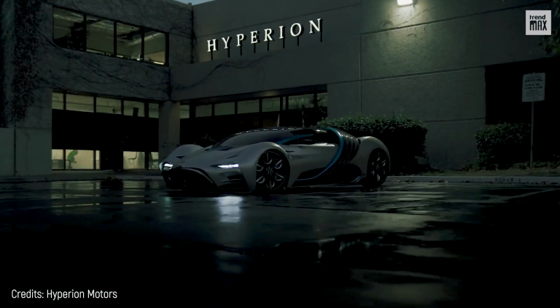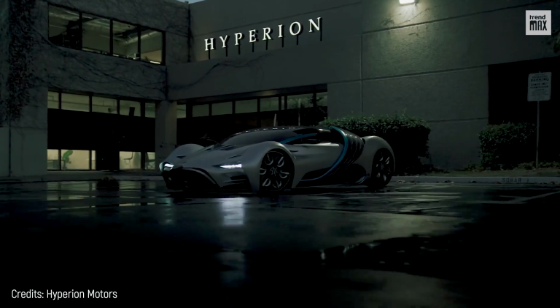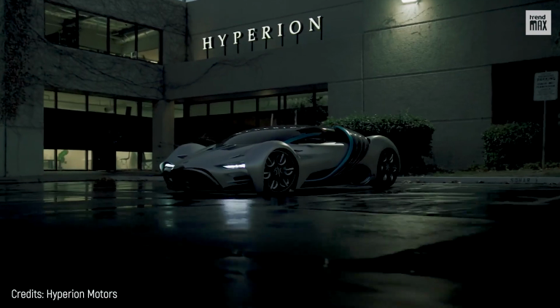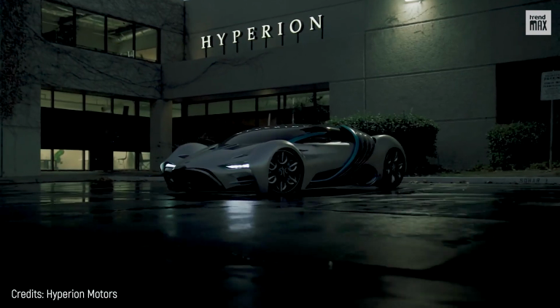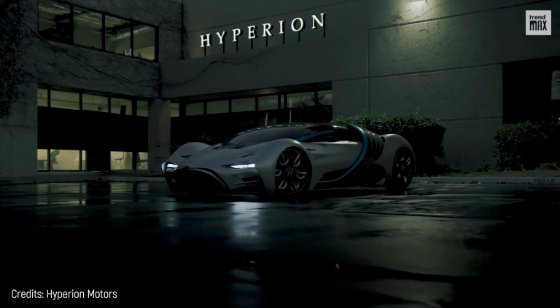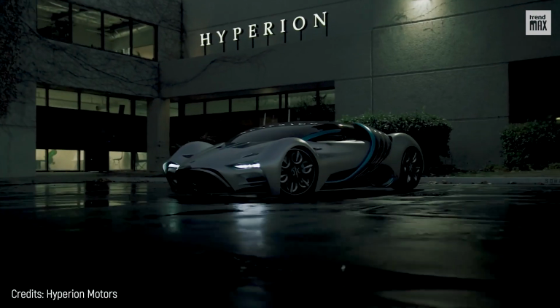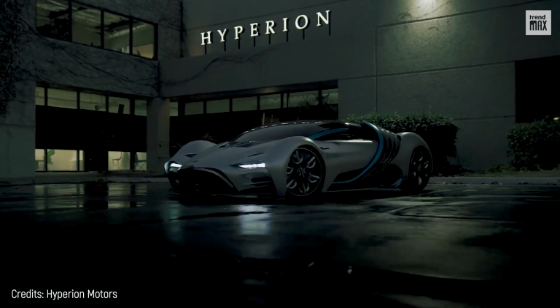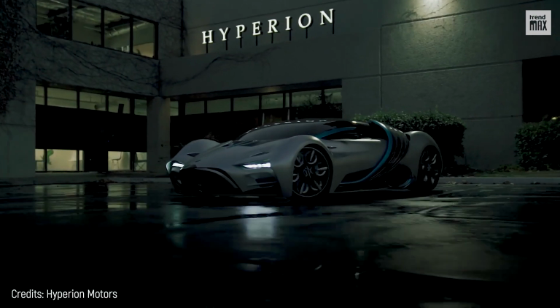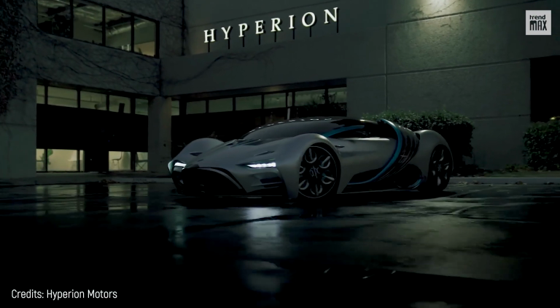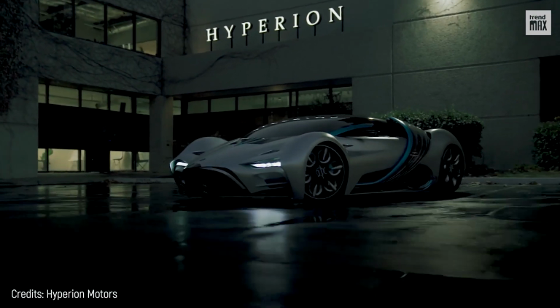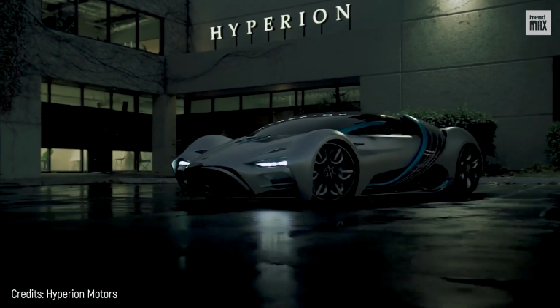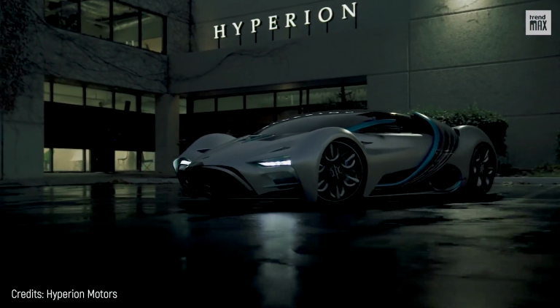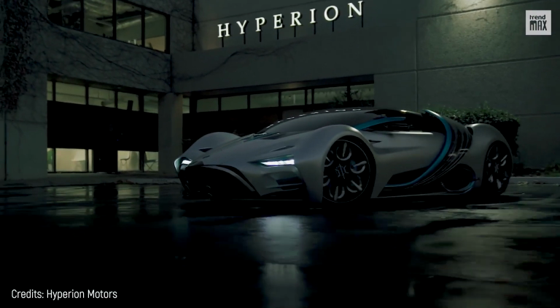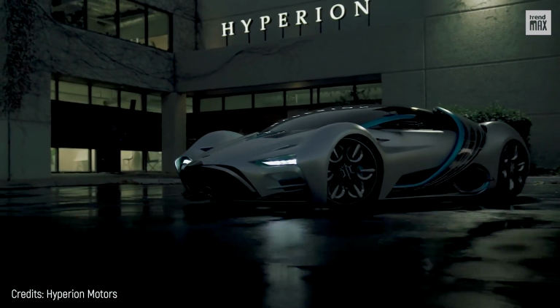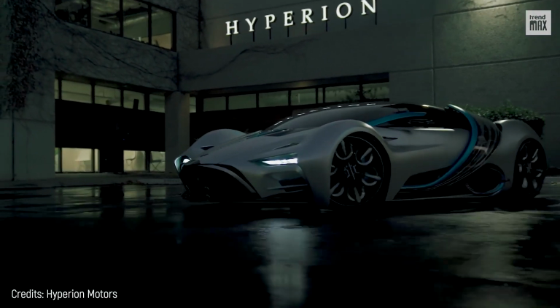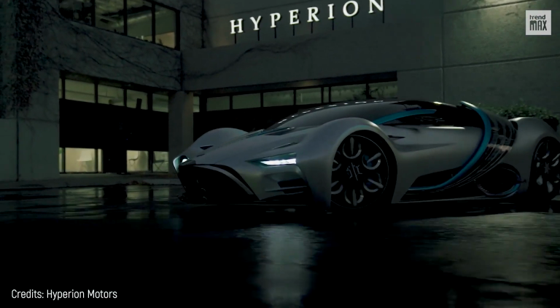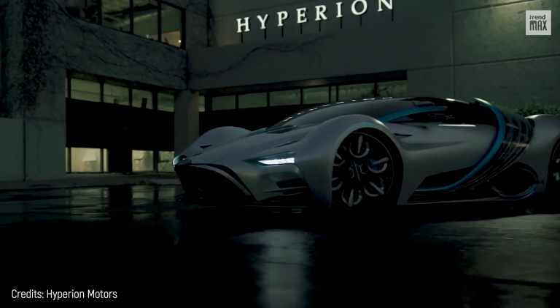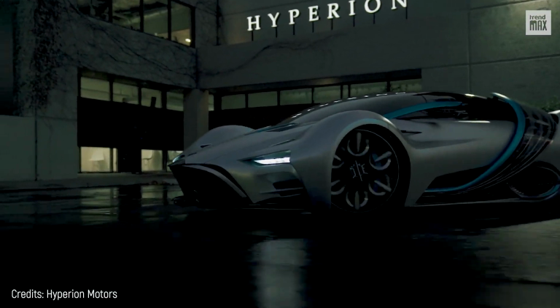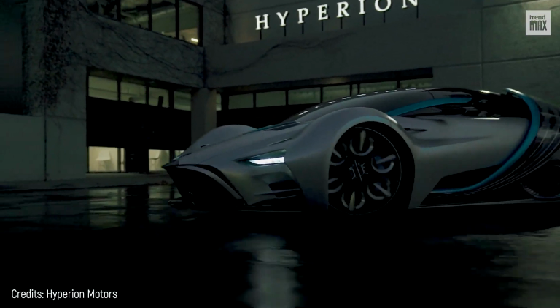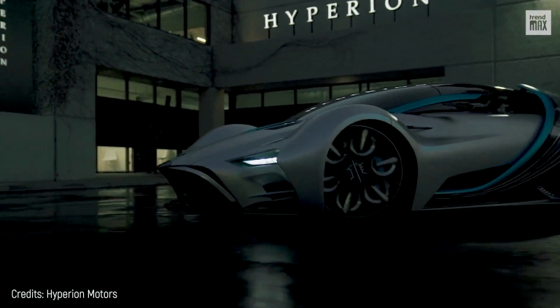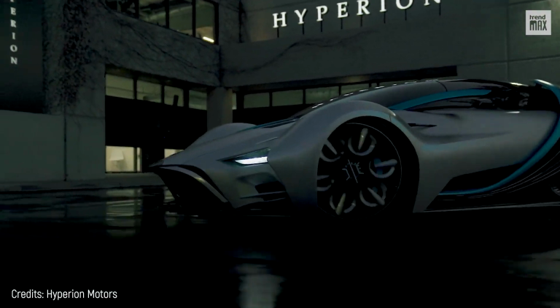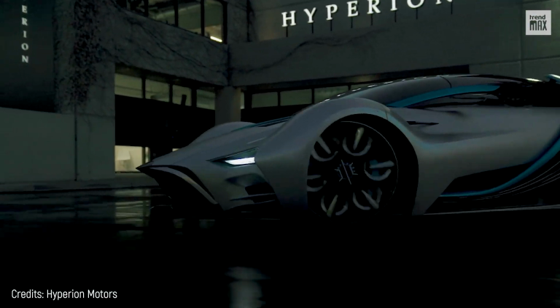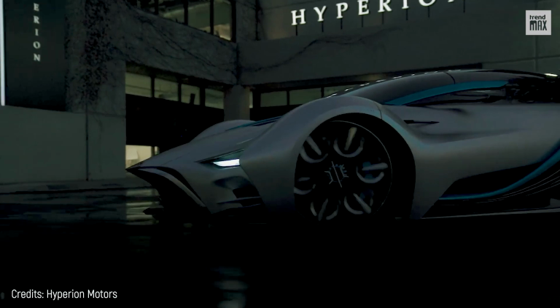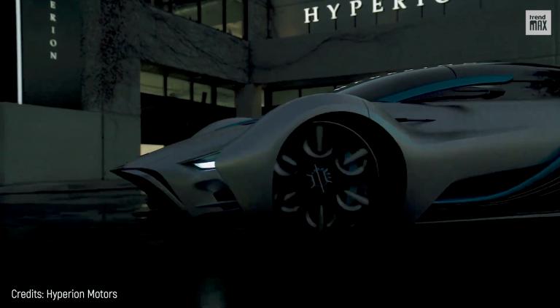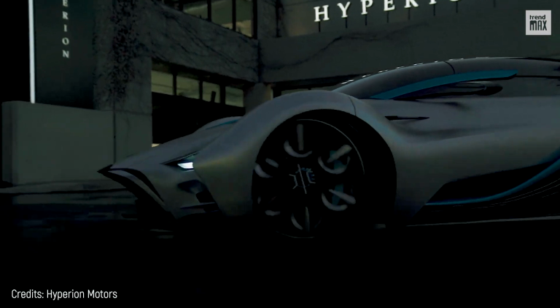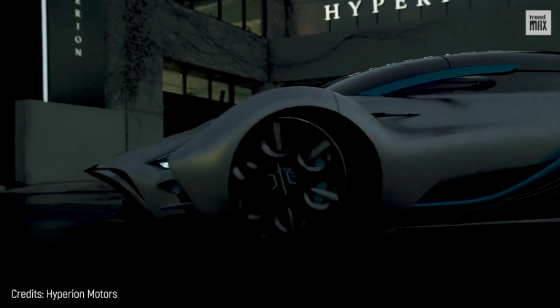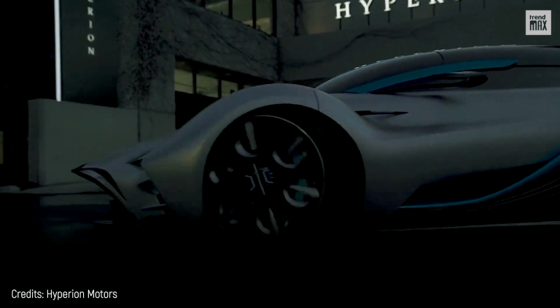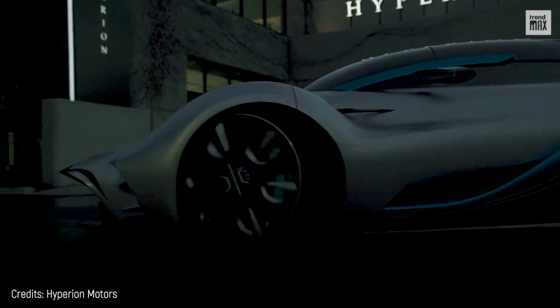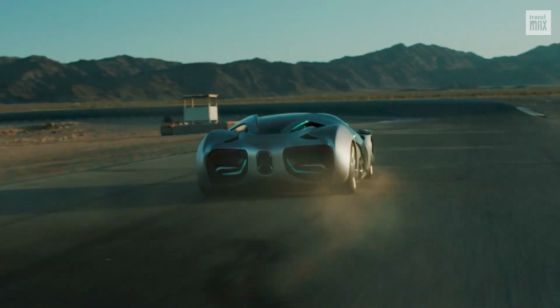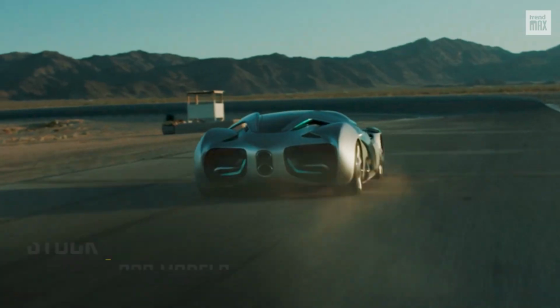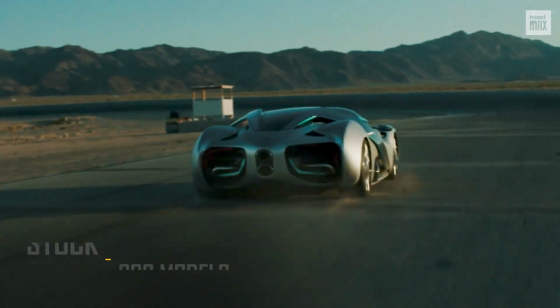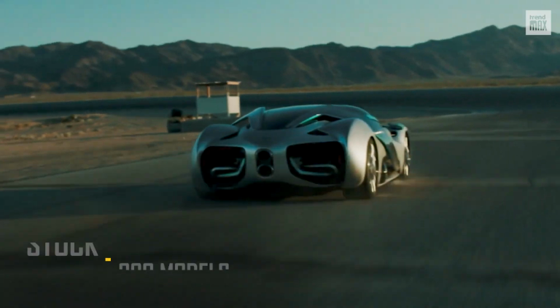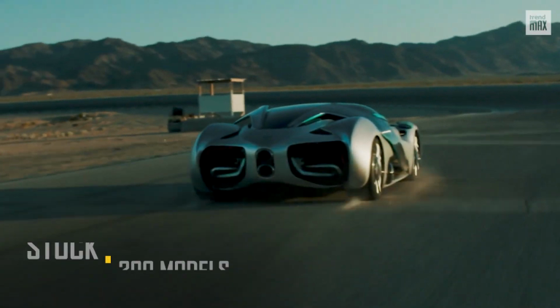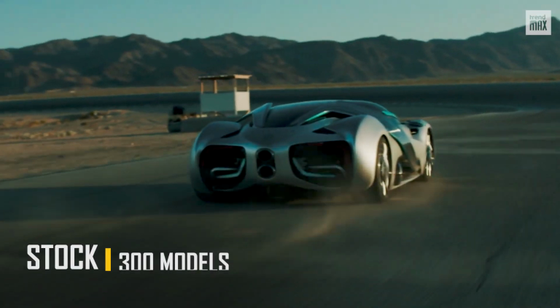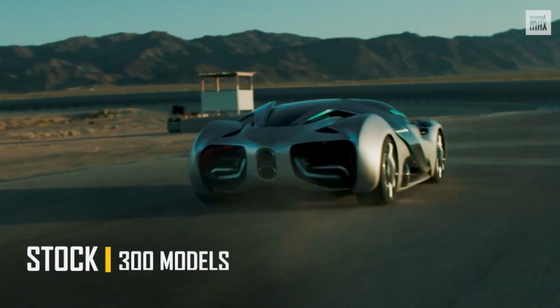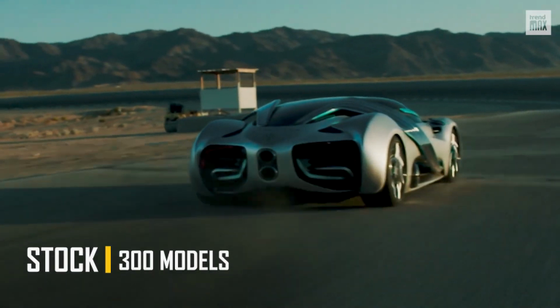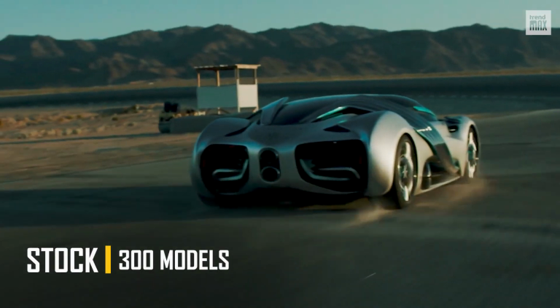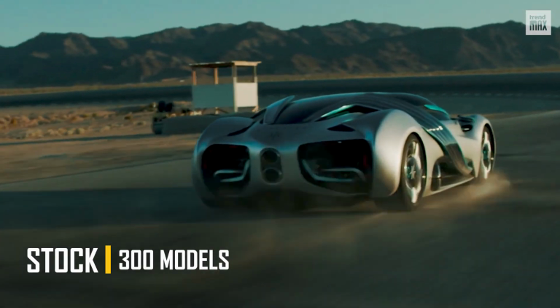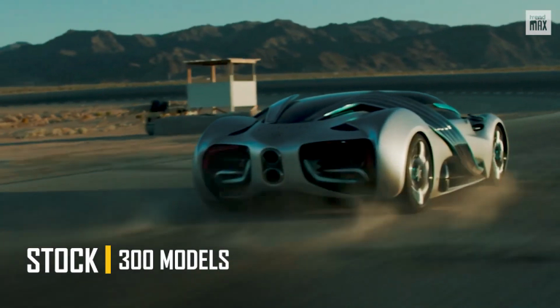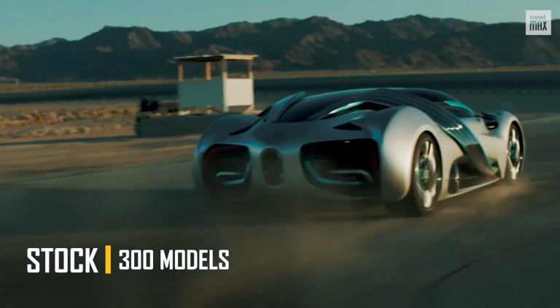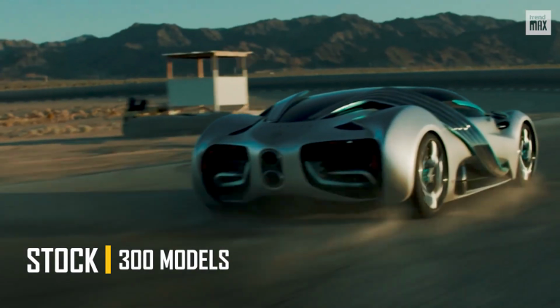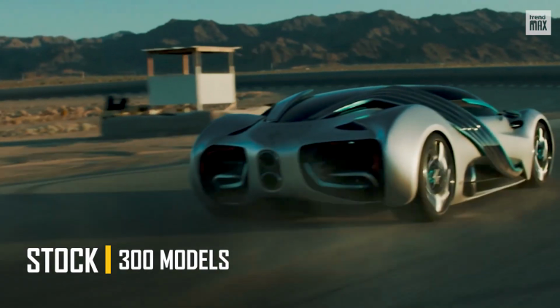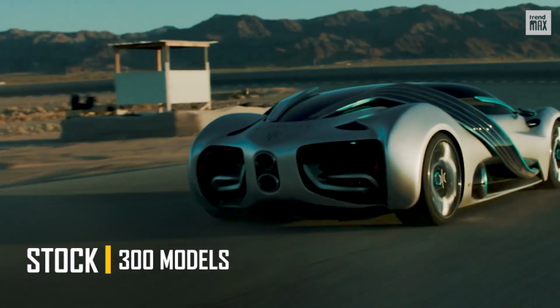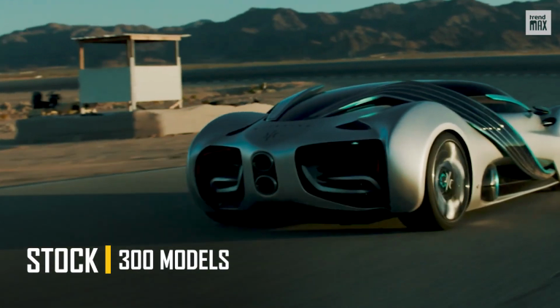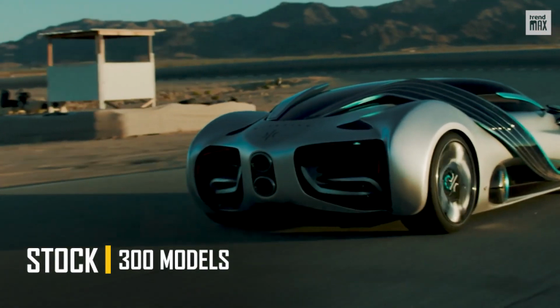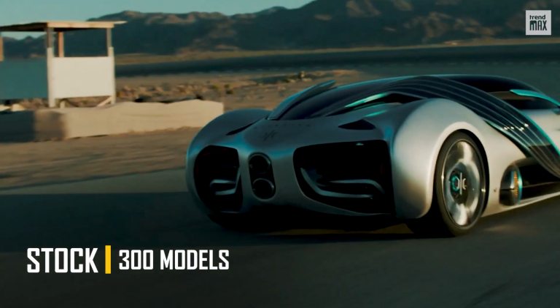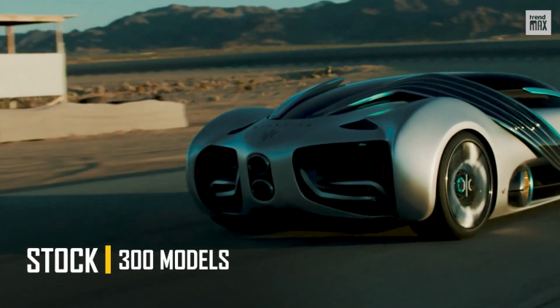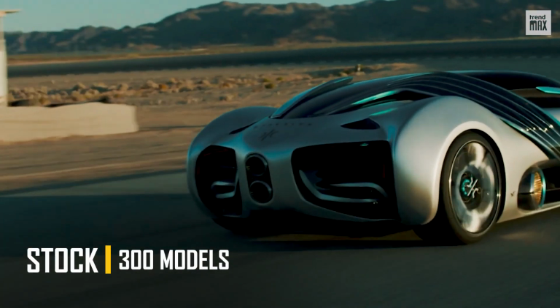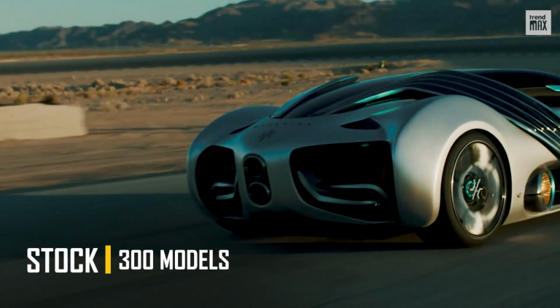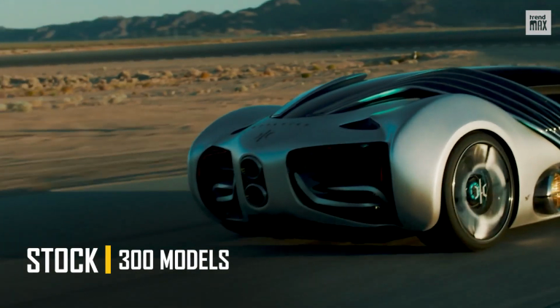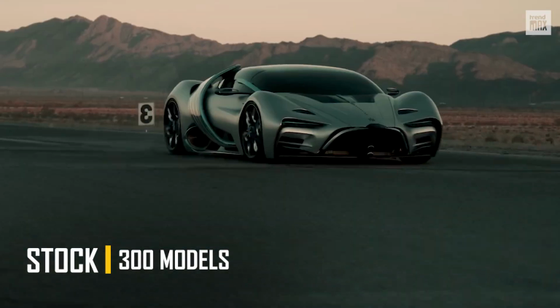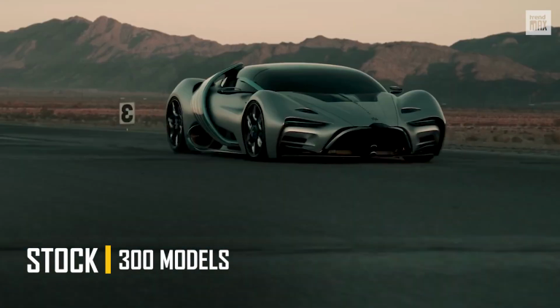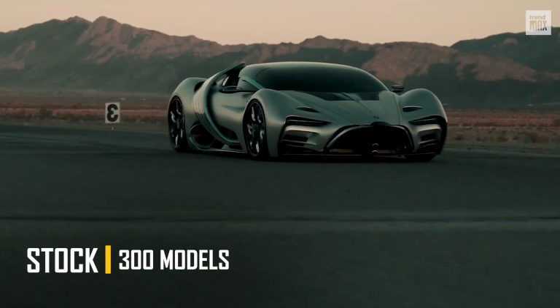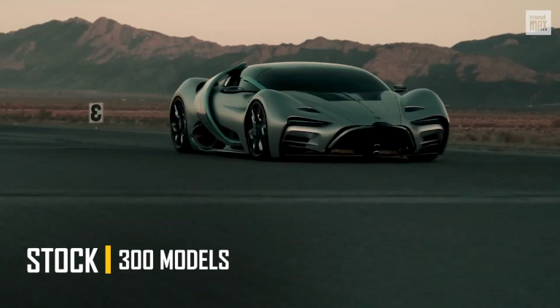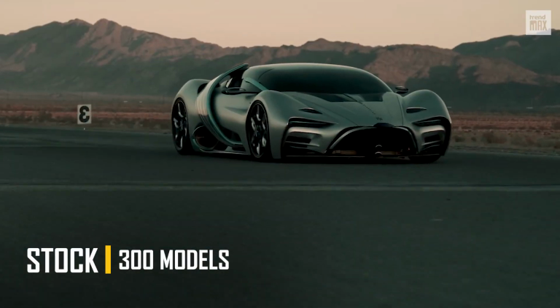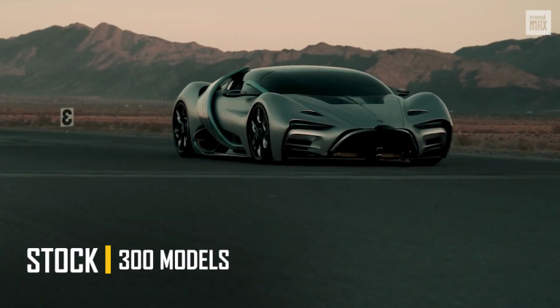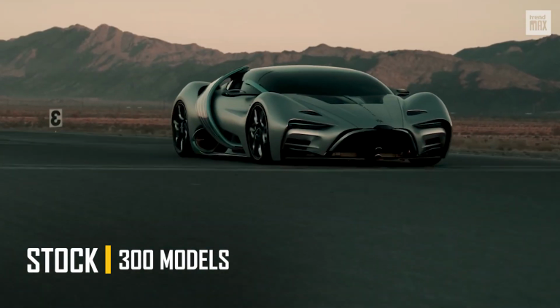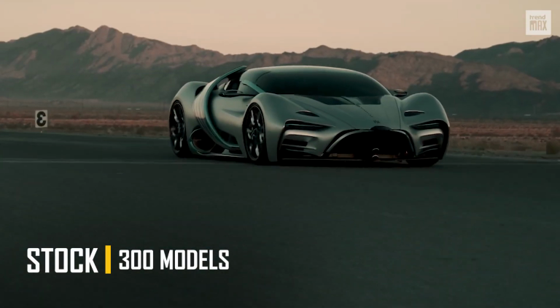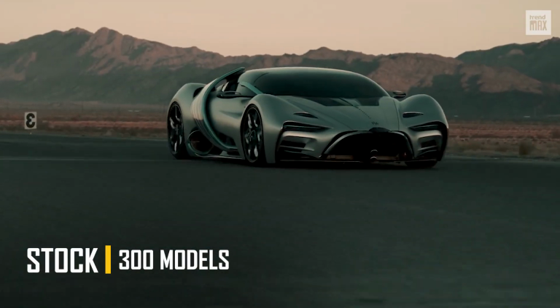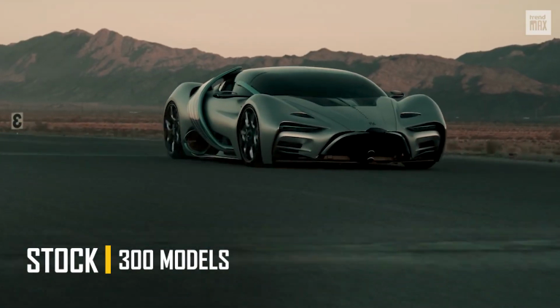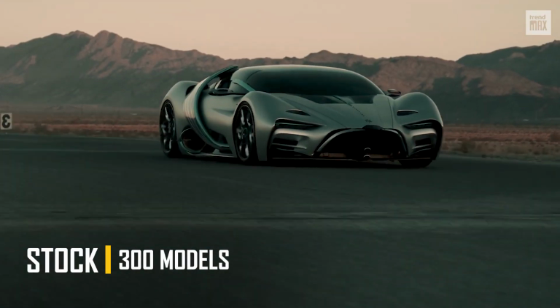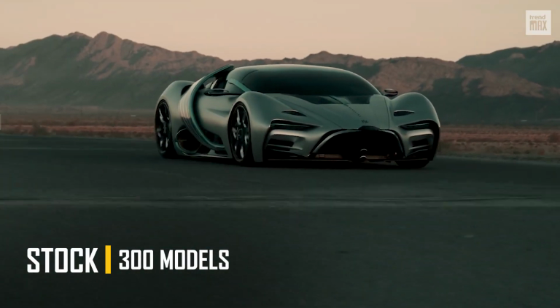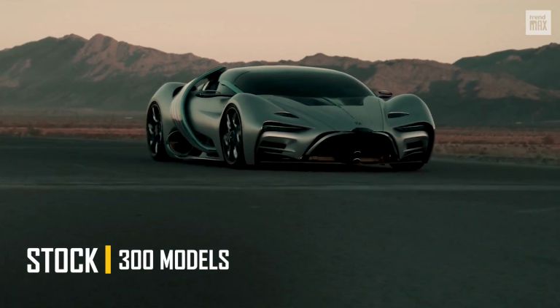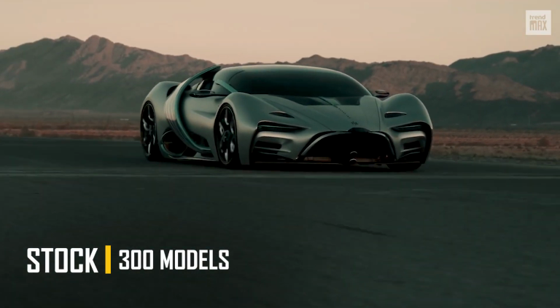In the interior, there's a 90-inch panel, and it's known that only 300 models will be manufactured, starting in 2022.